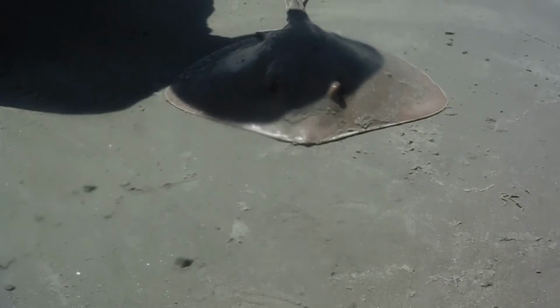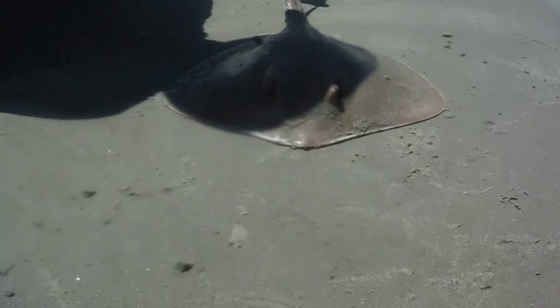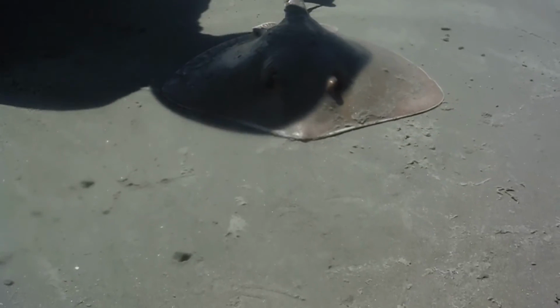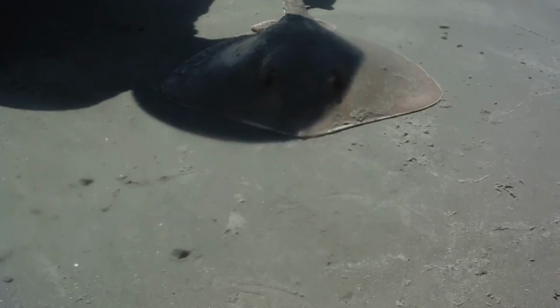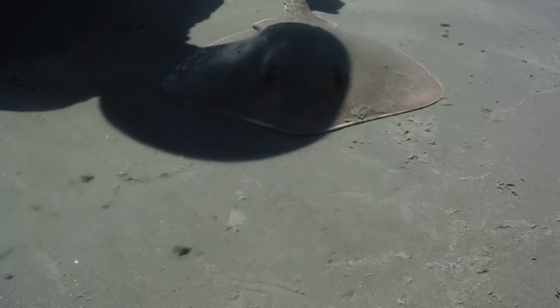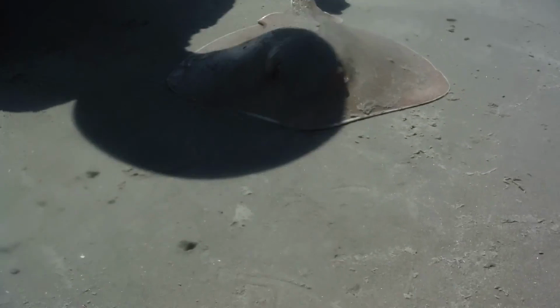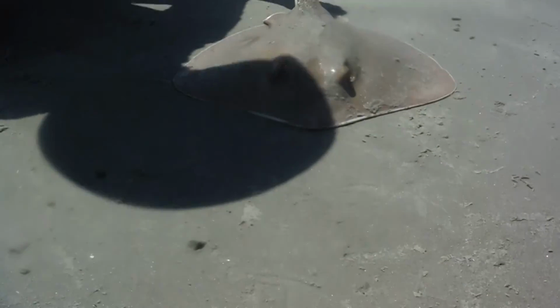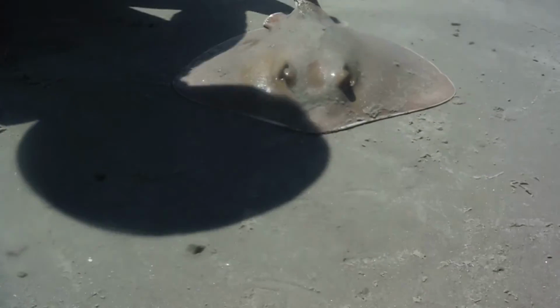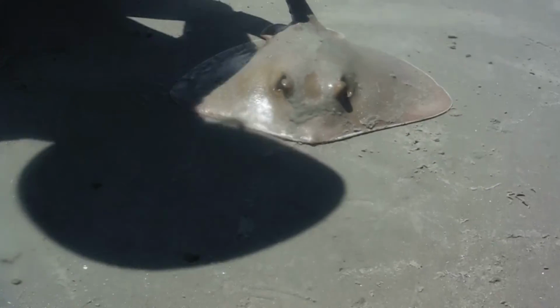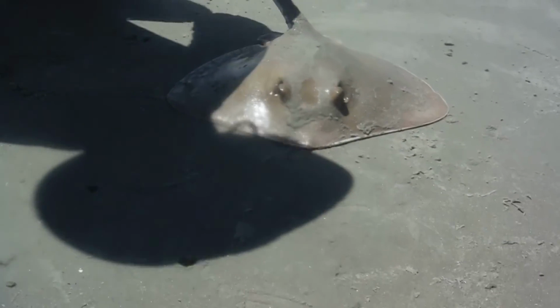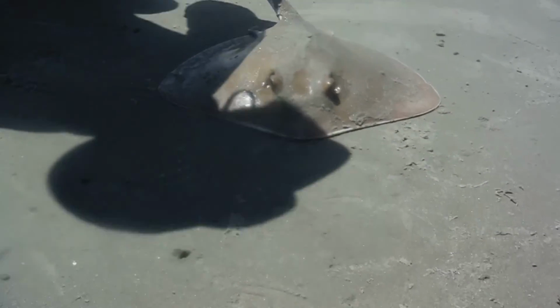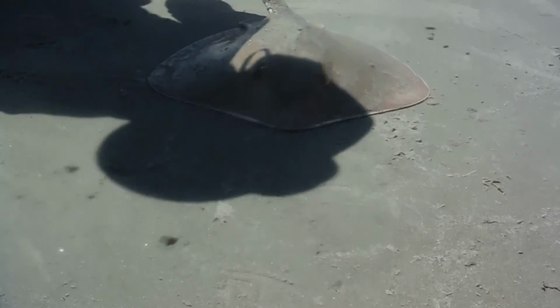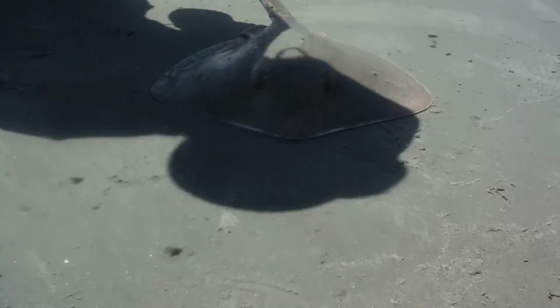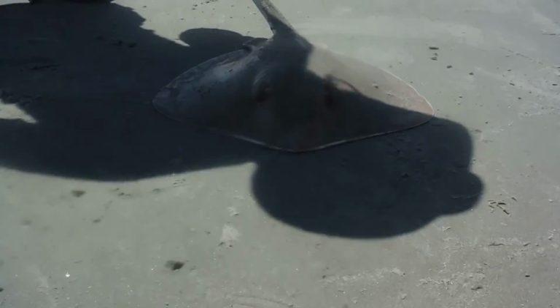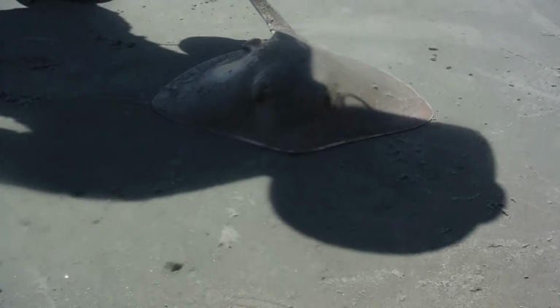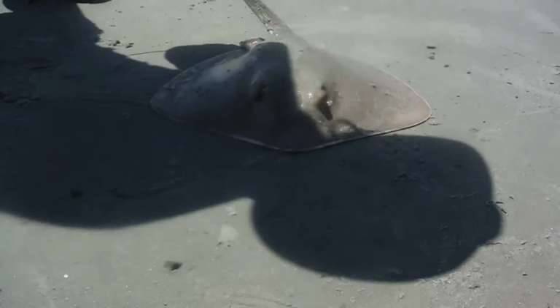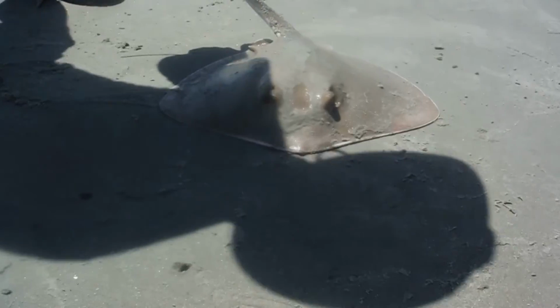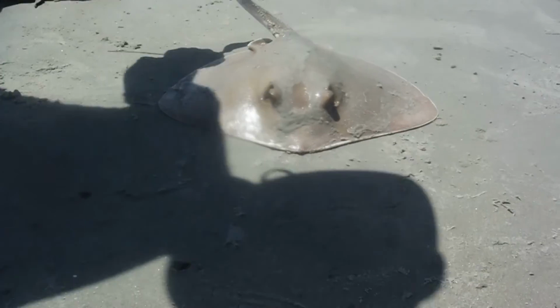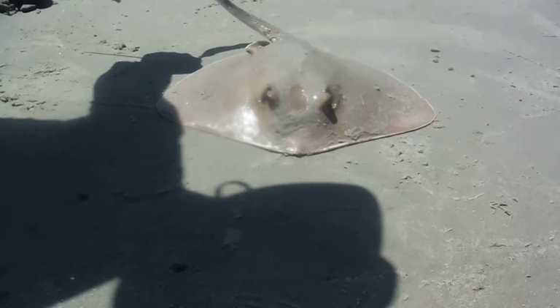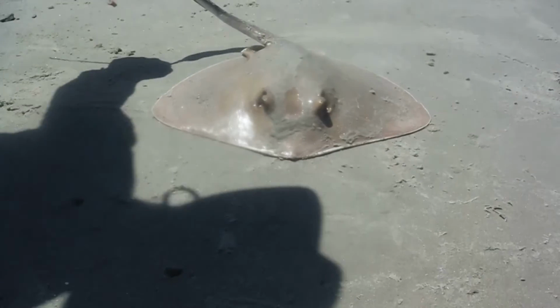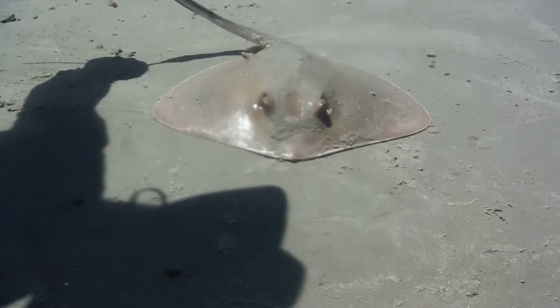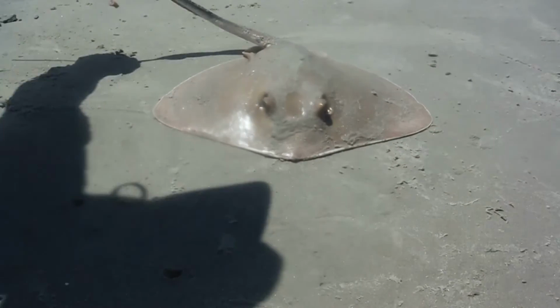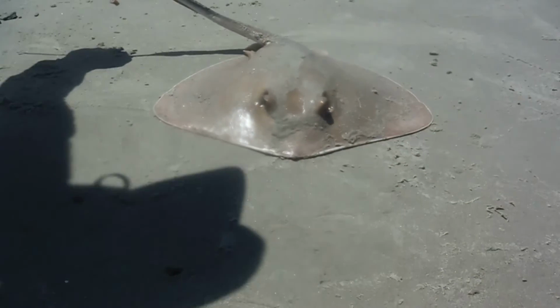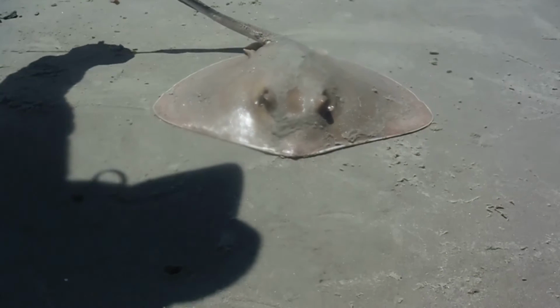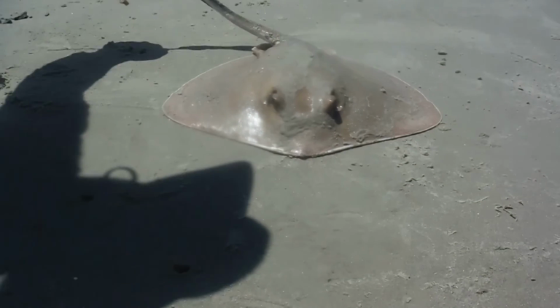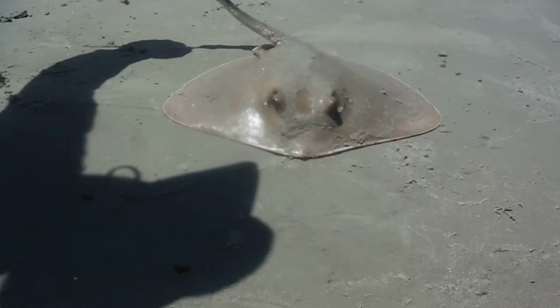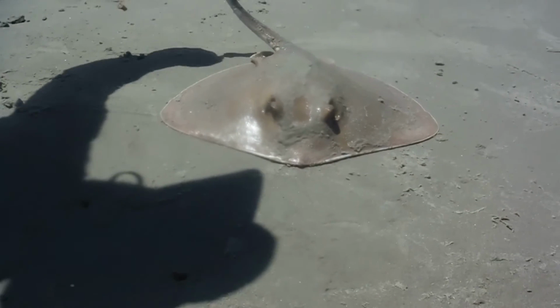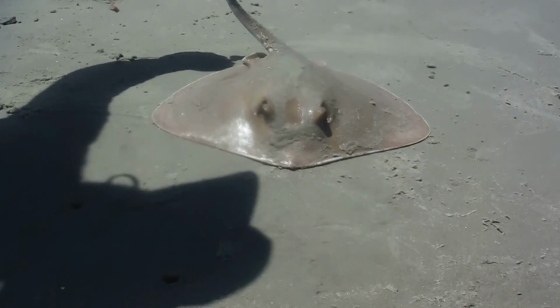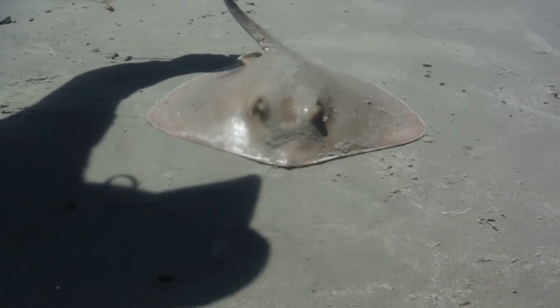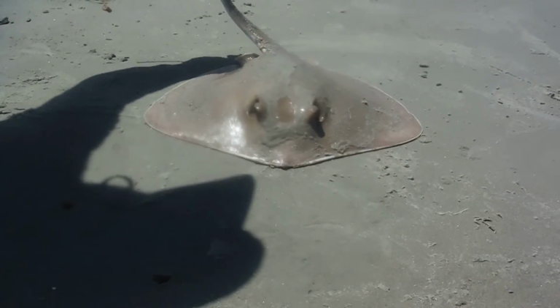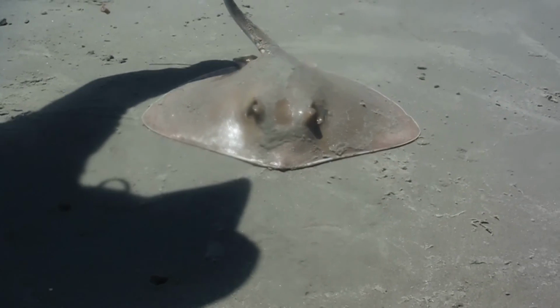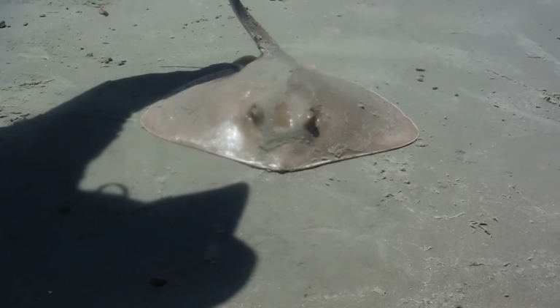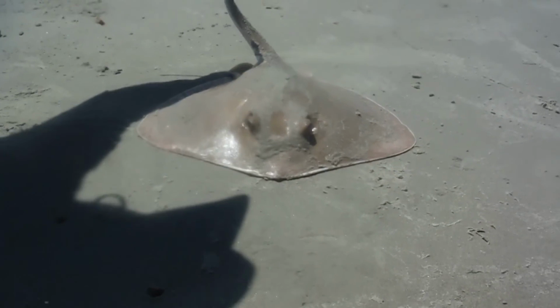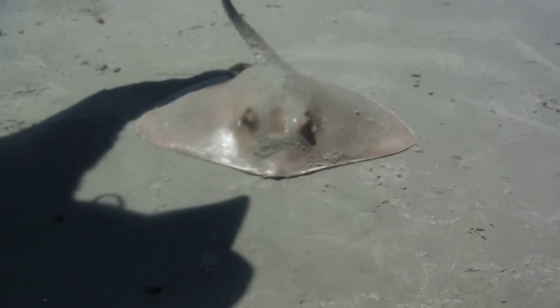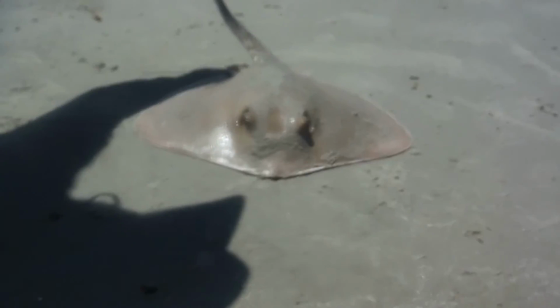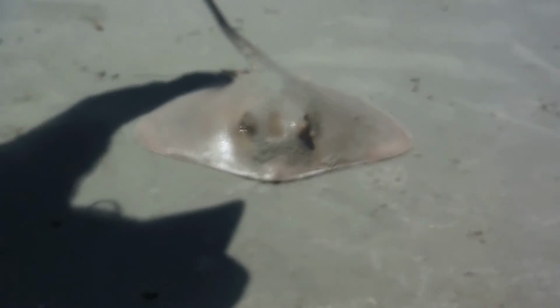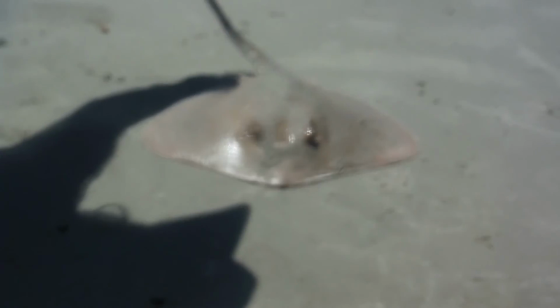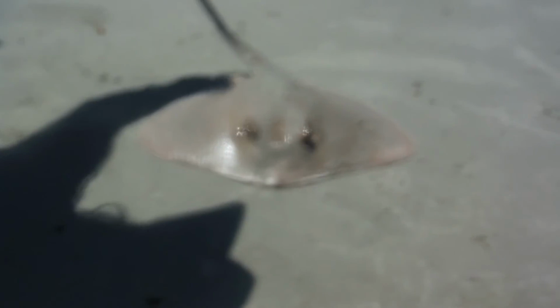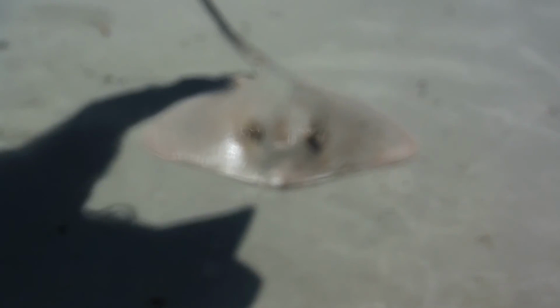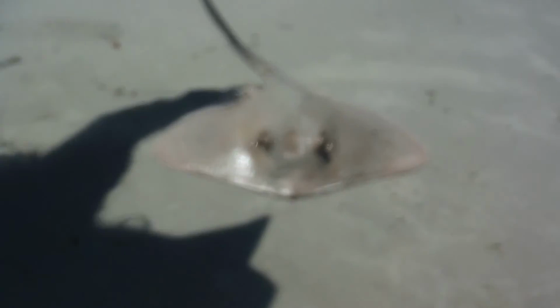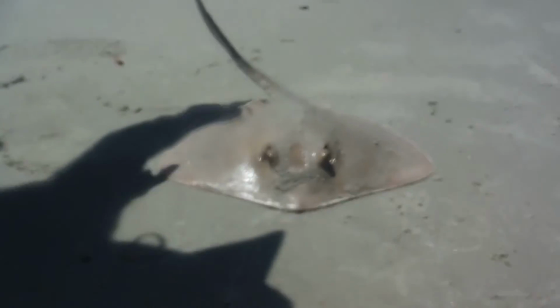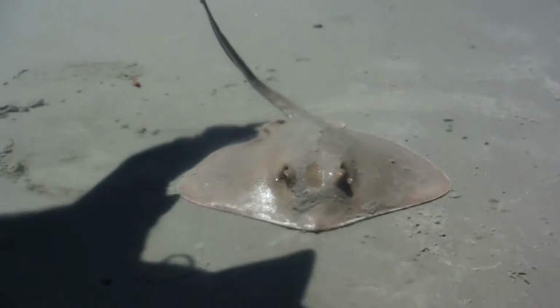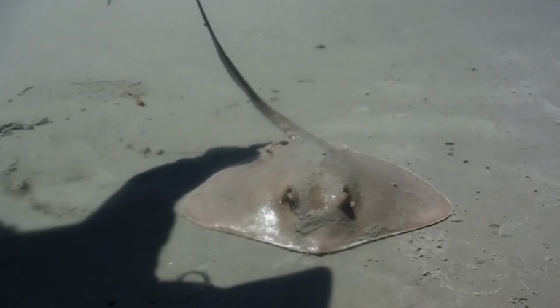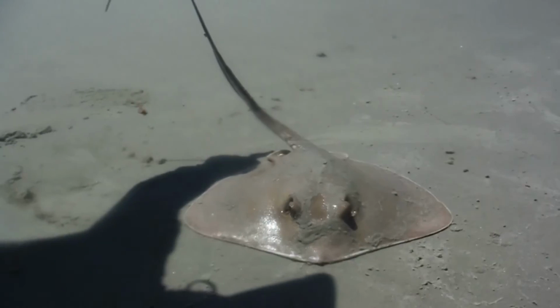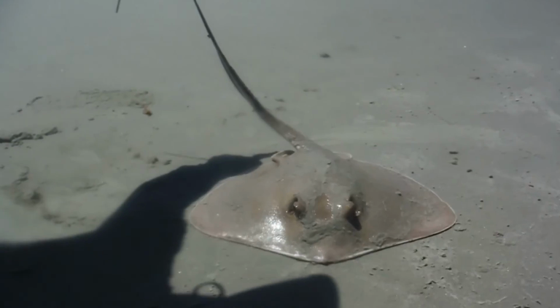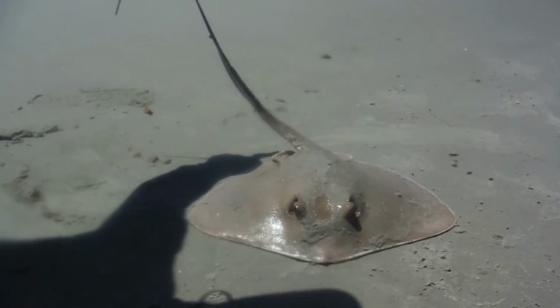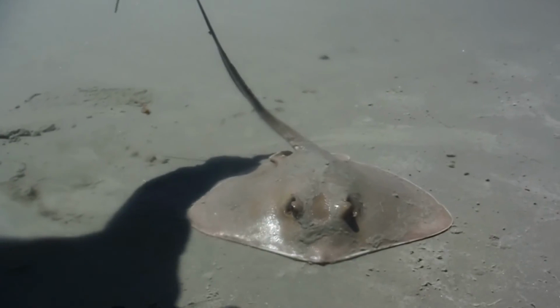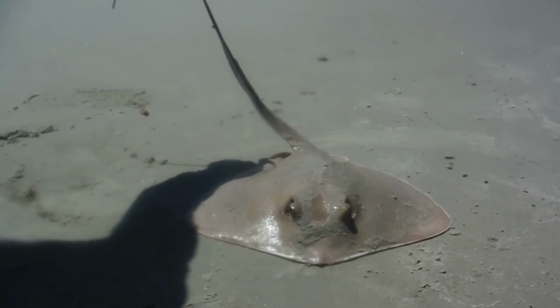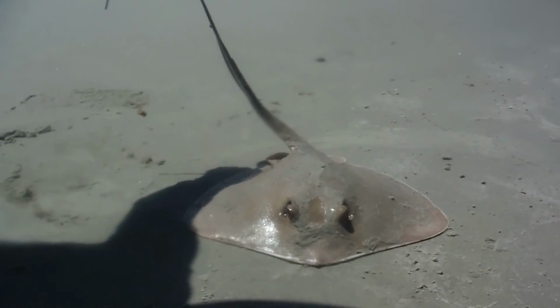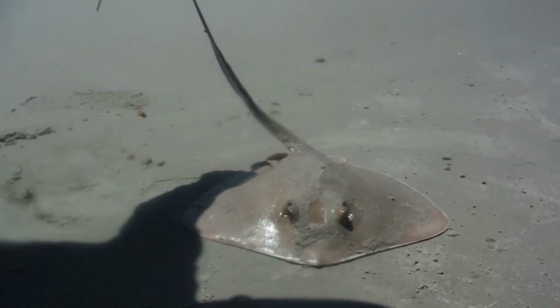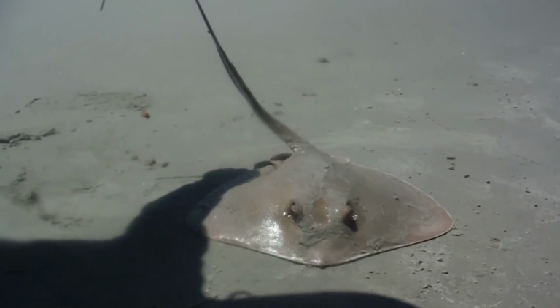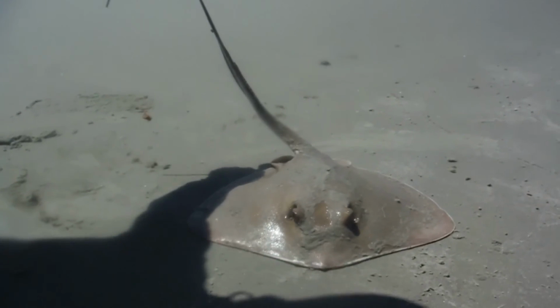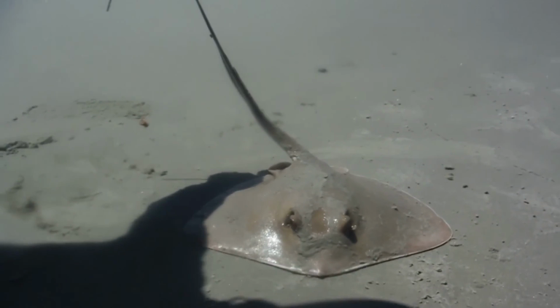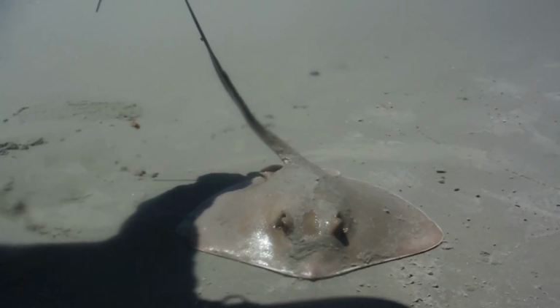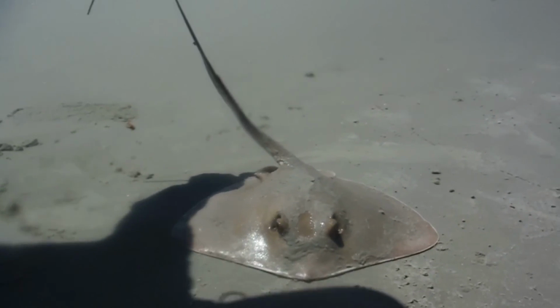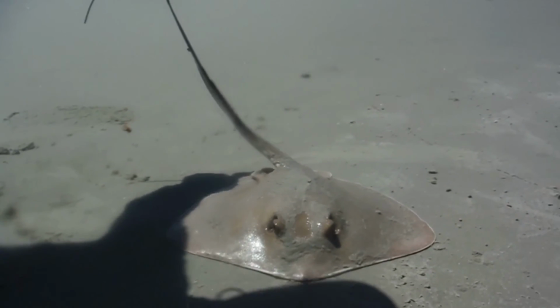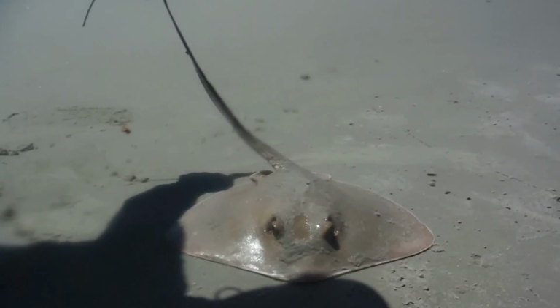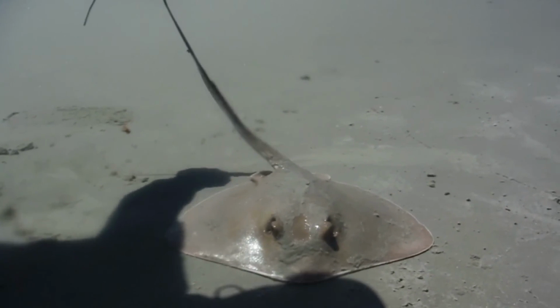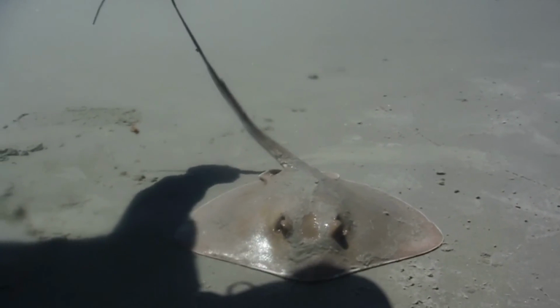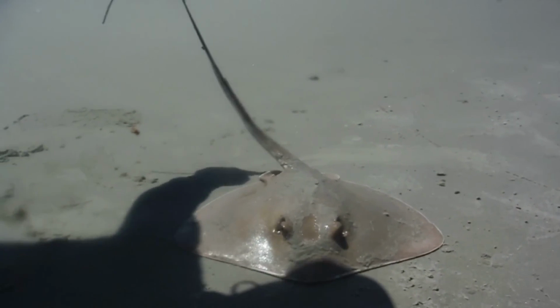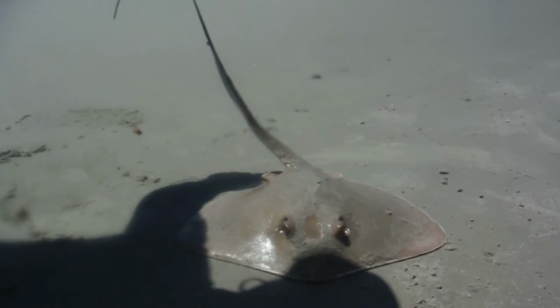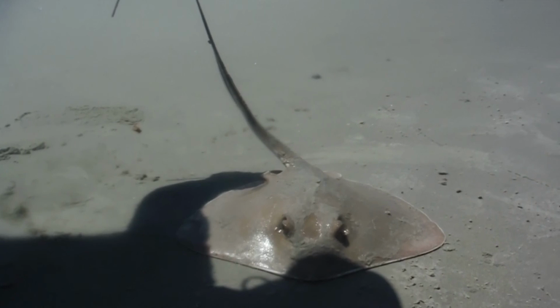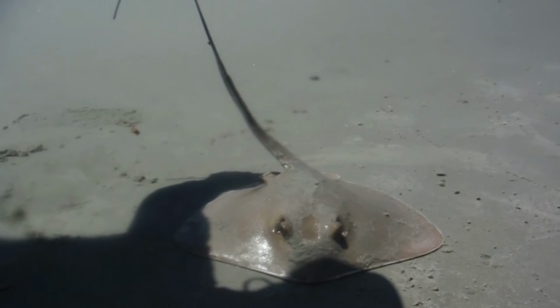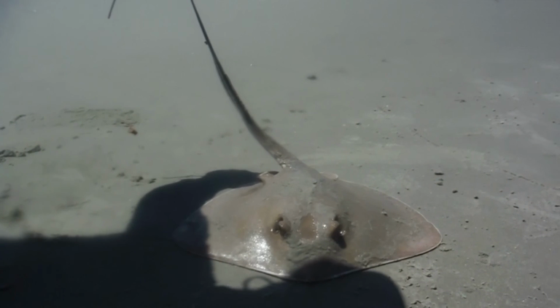These guys are always a cool animal to see. And that's their protection right there — that barb that they have.